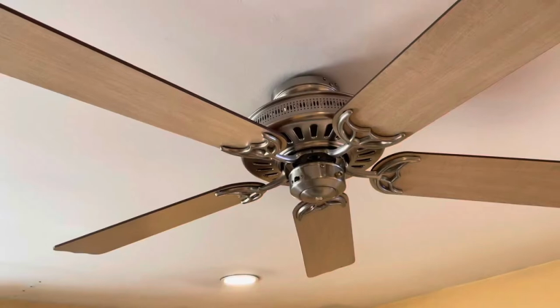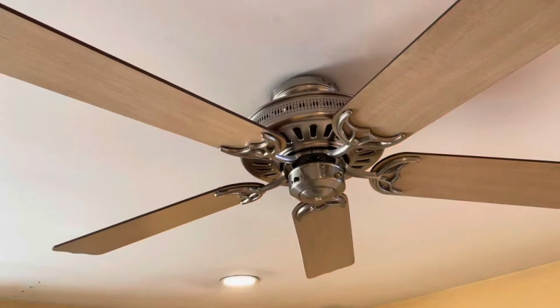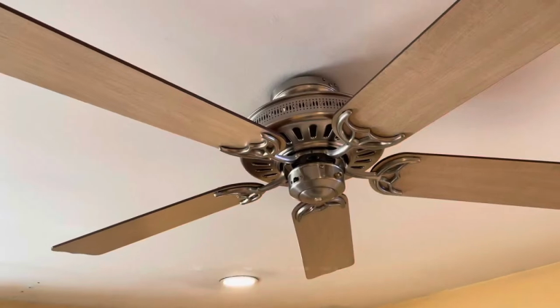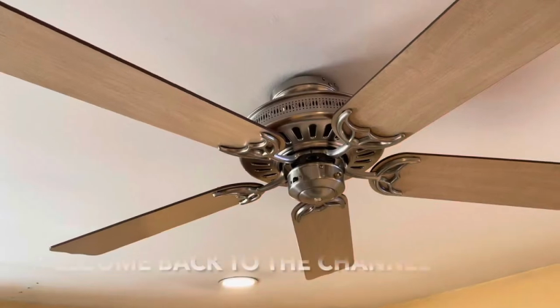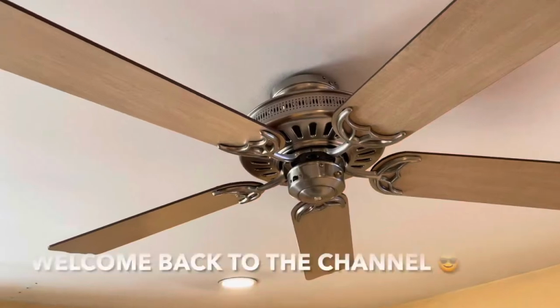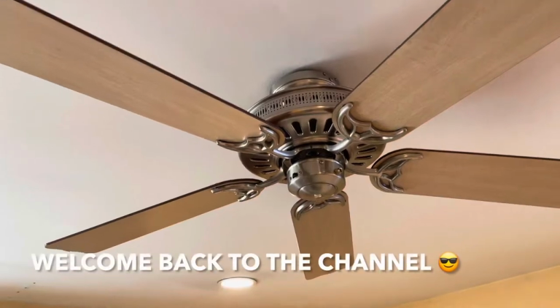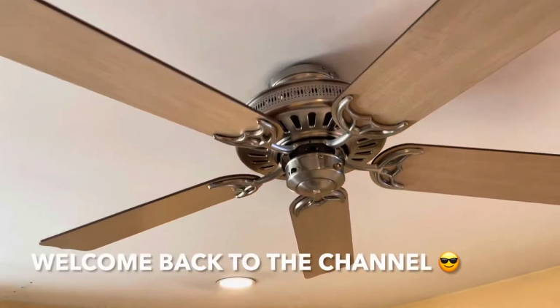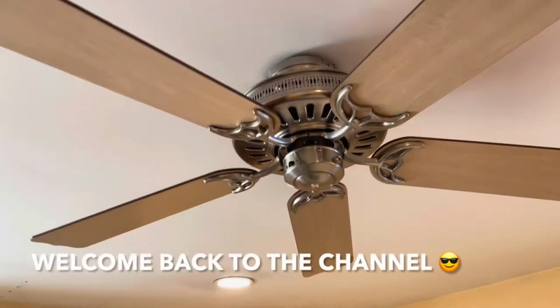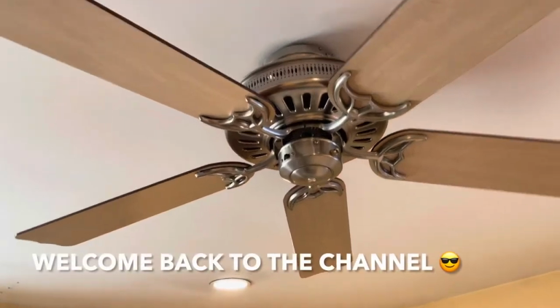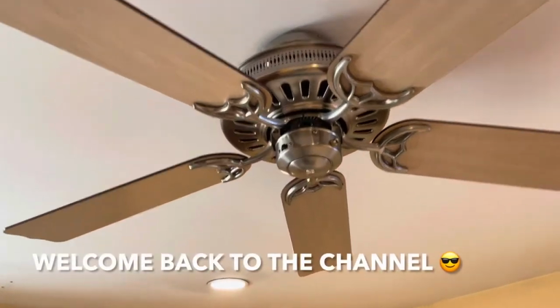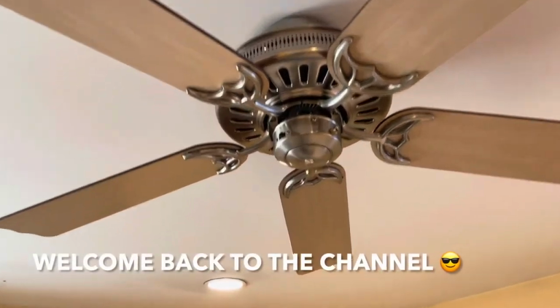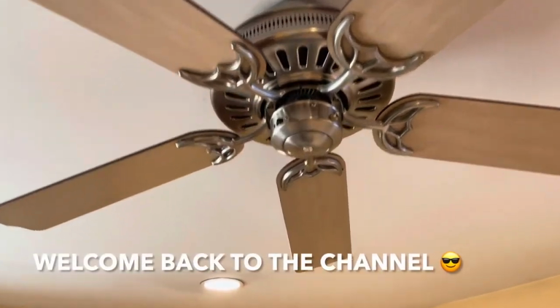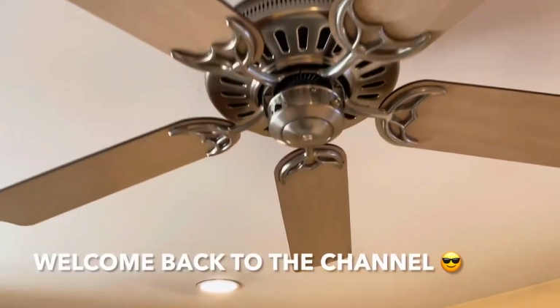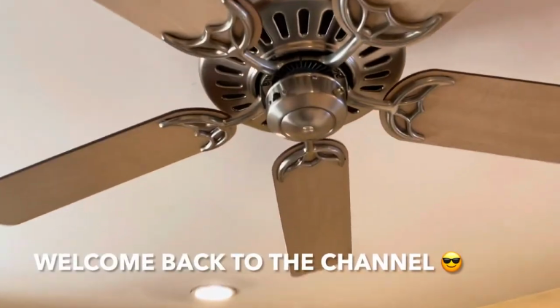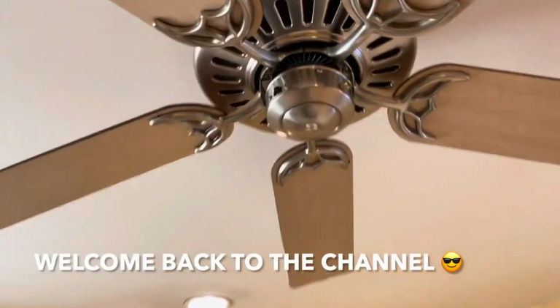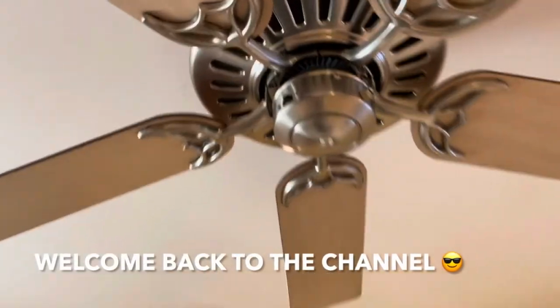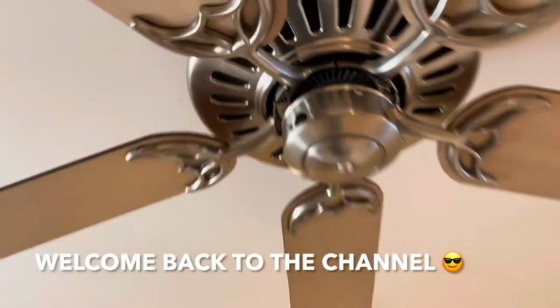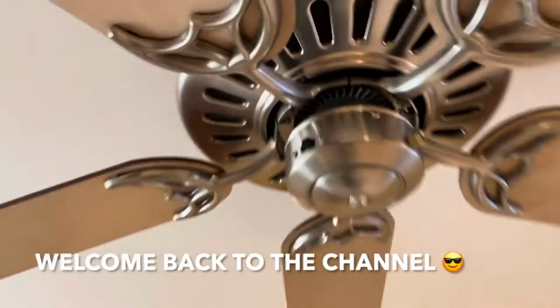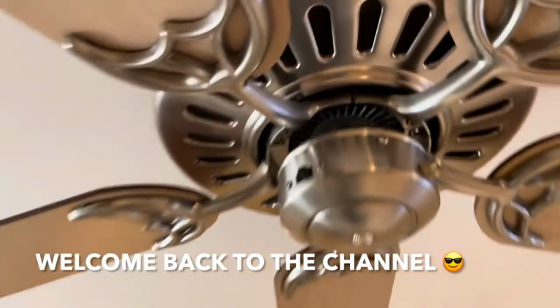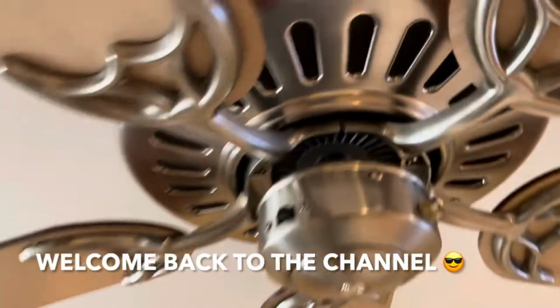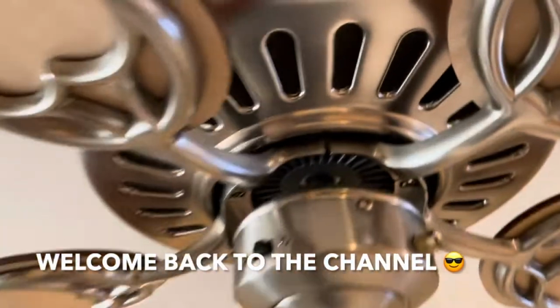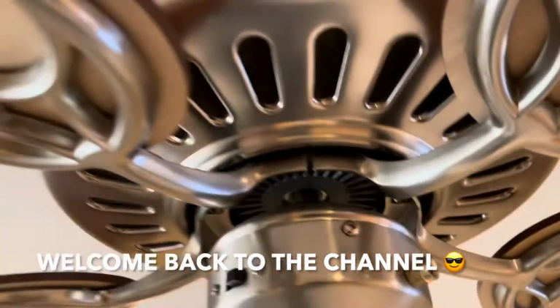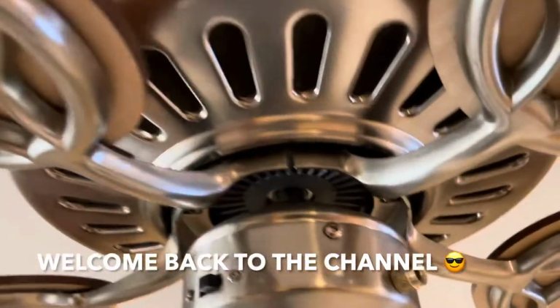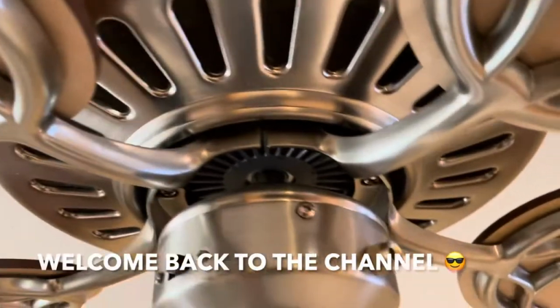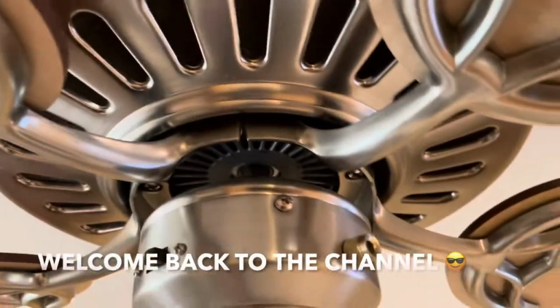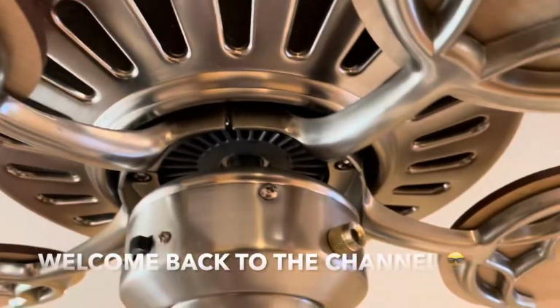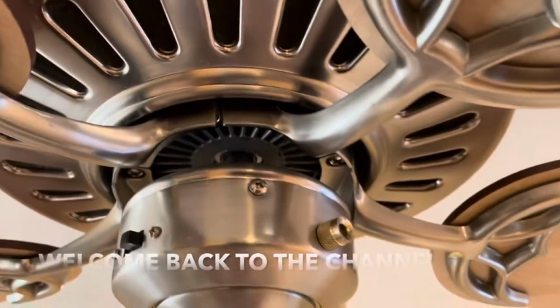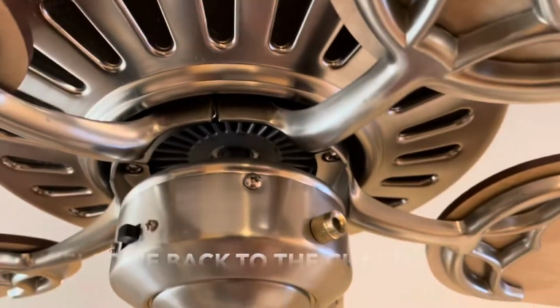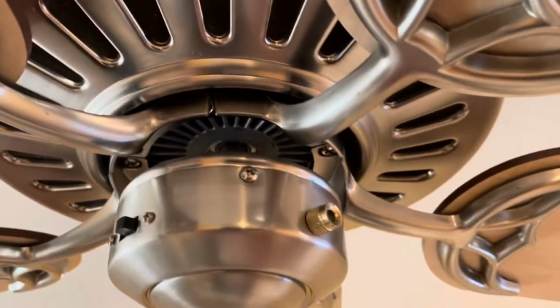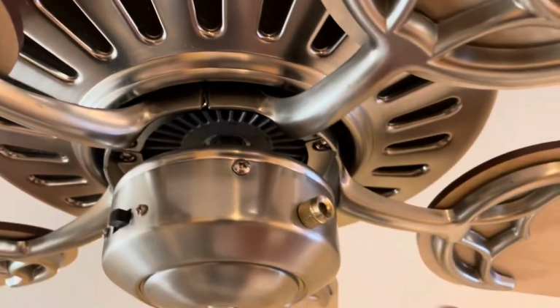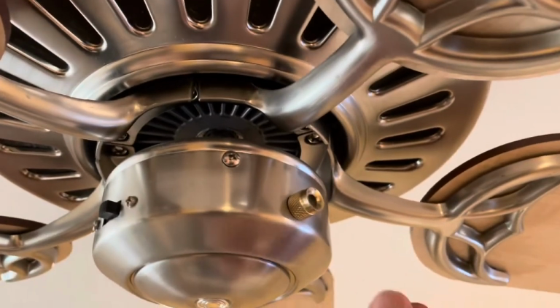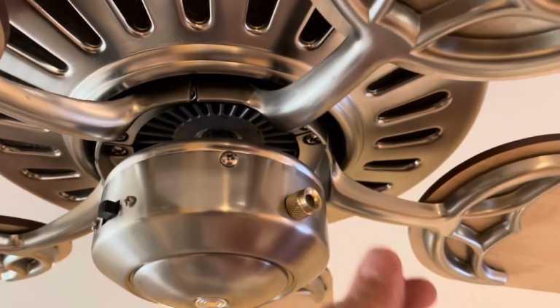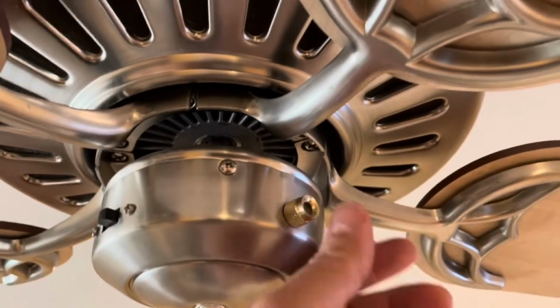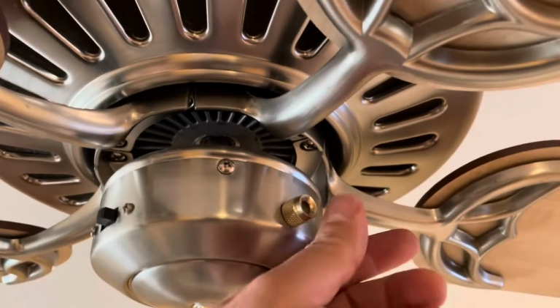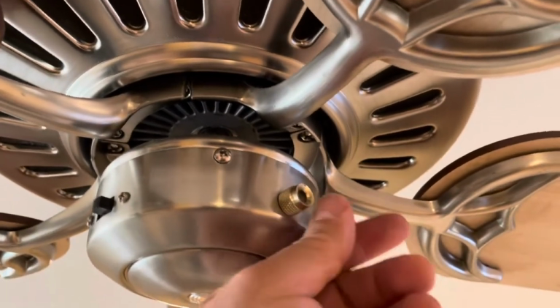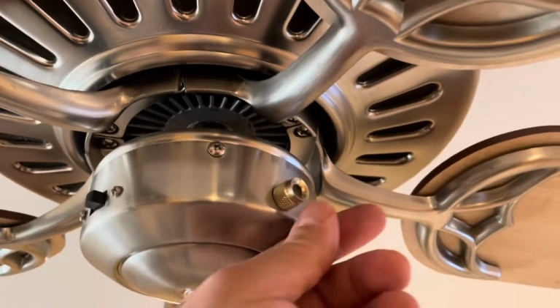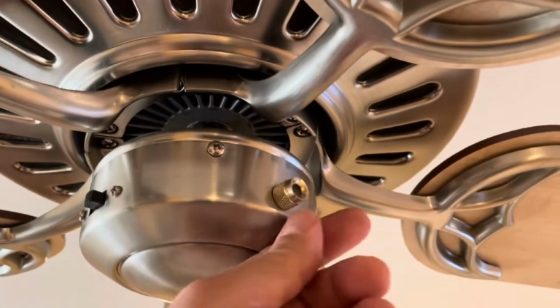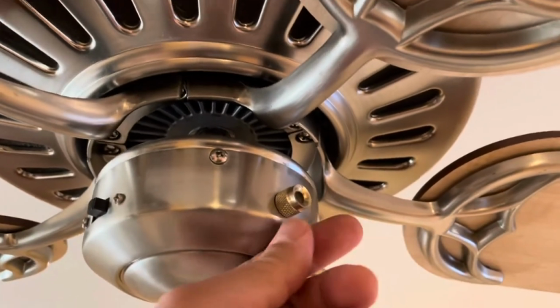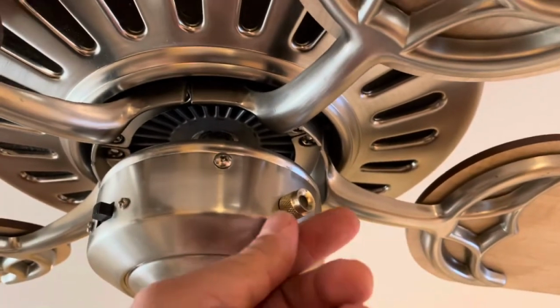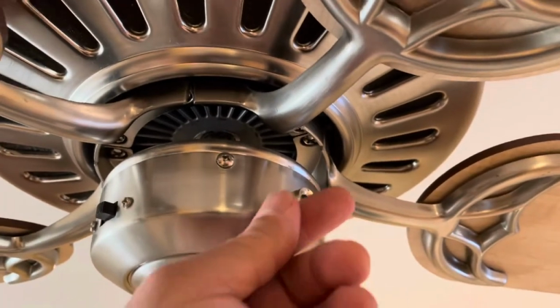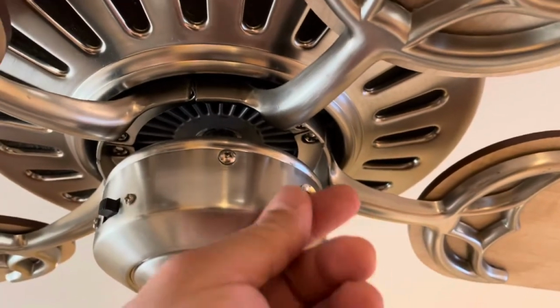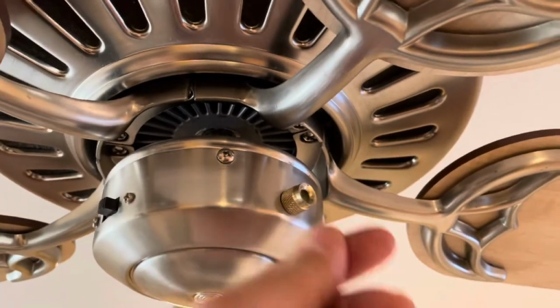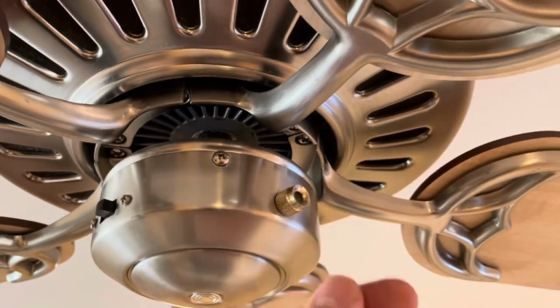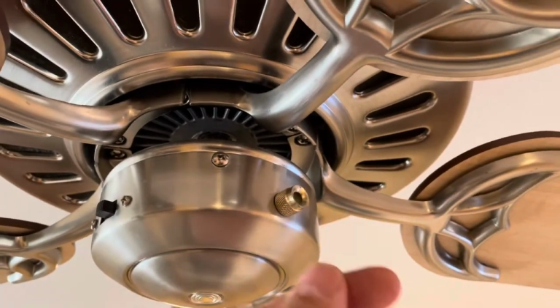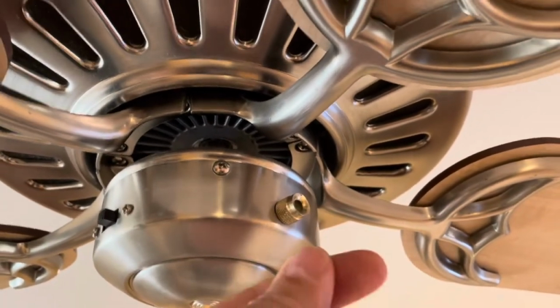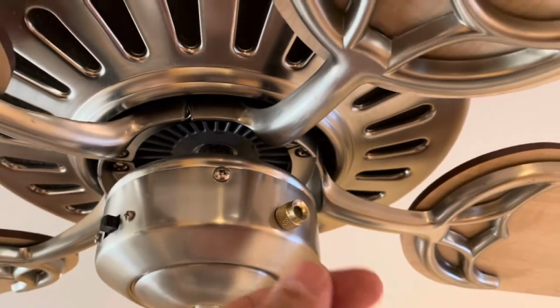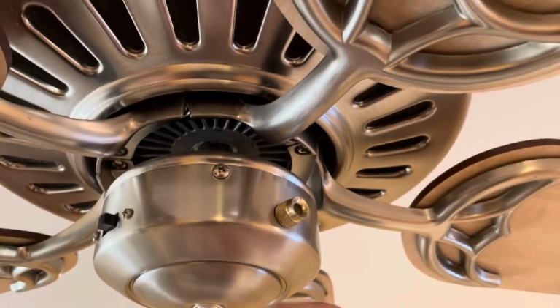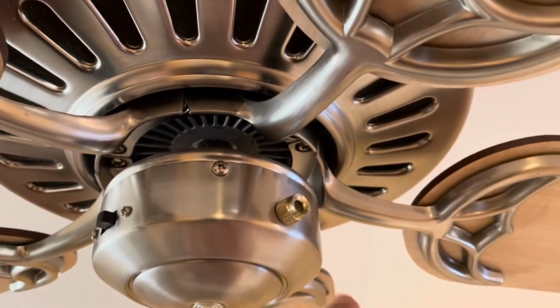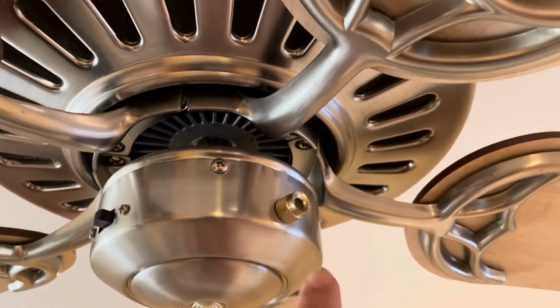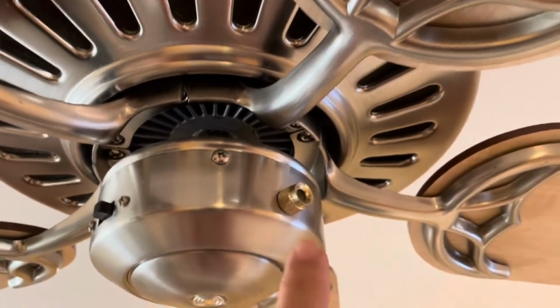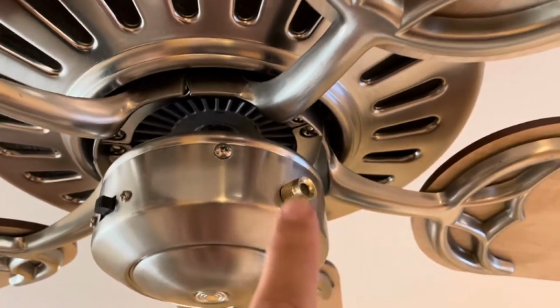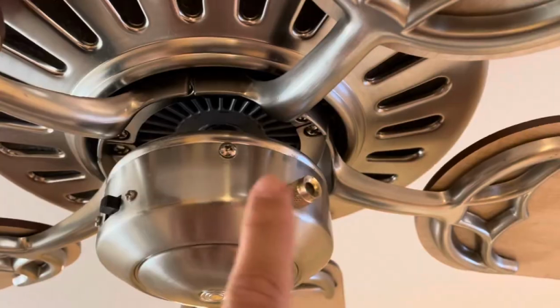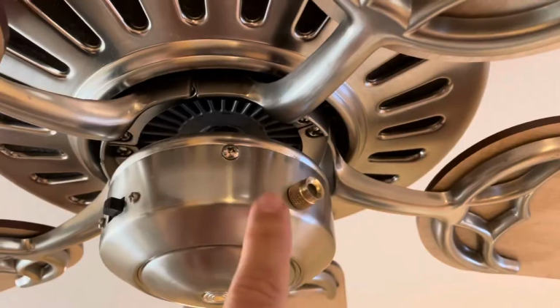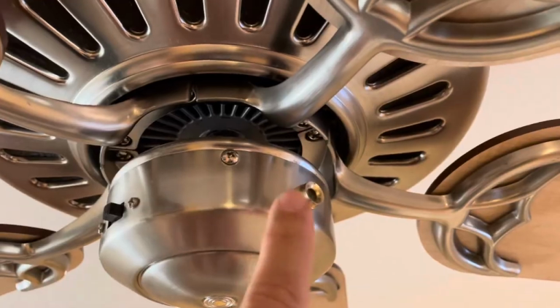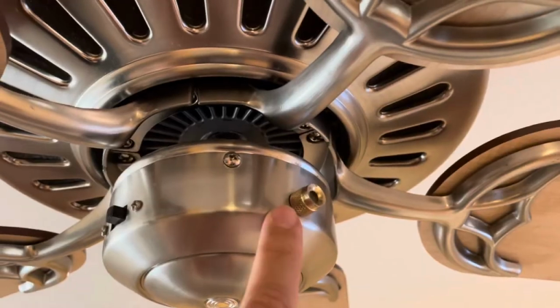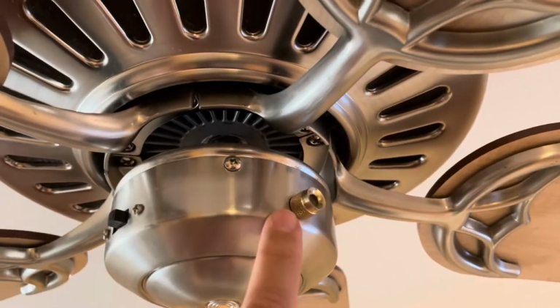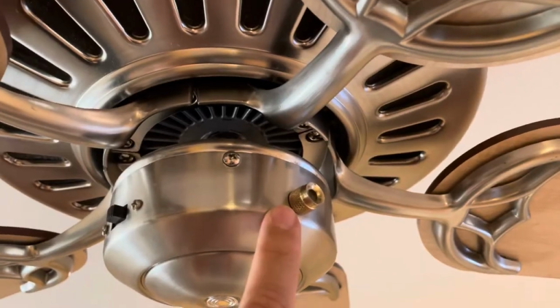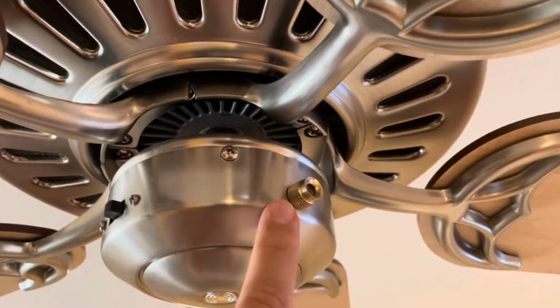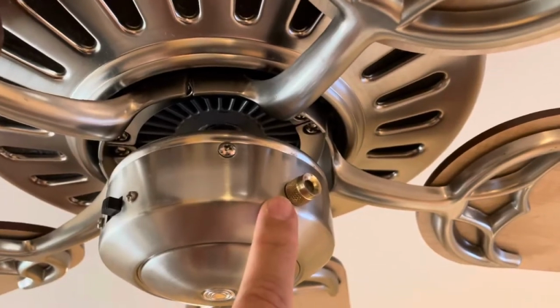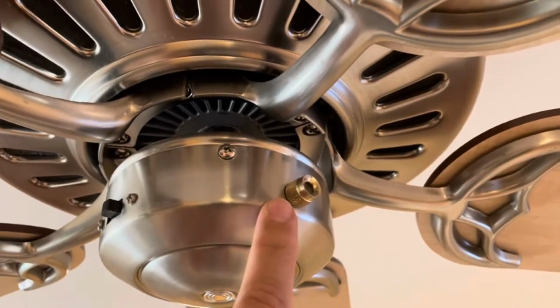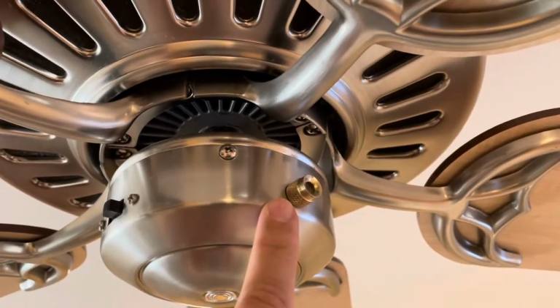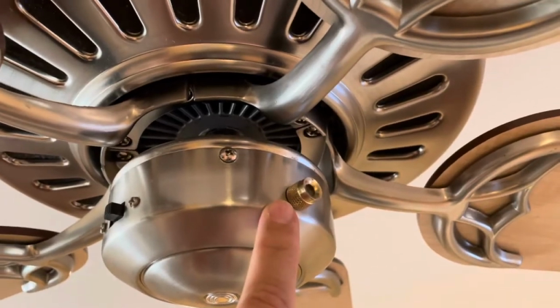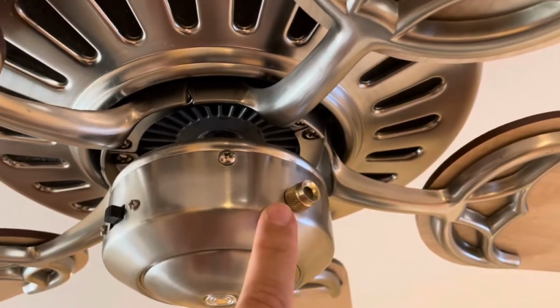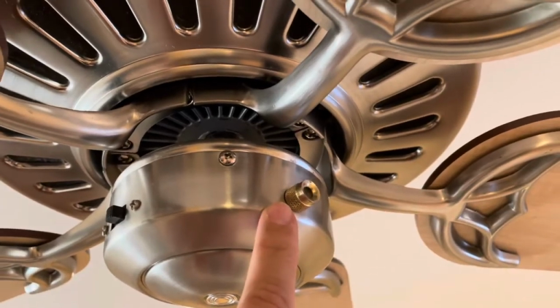Hey guys, welcome back to Fixing It. Check this out — the pull chain on this switch broke off again. So I'm going to show you how to change that switch.